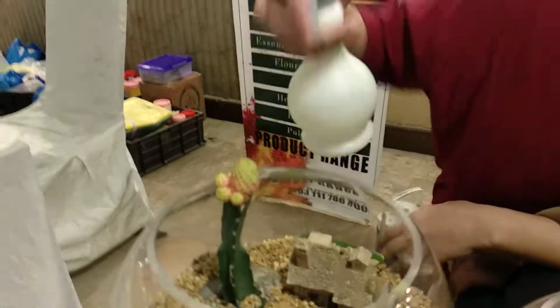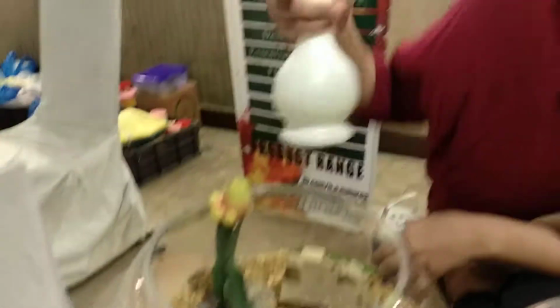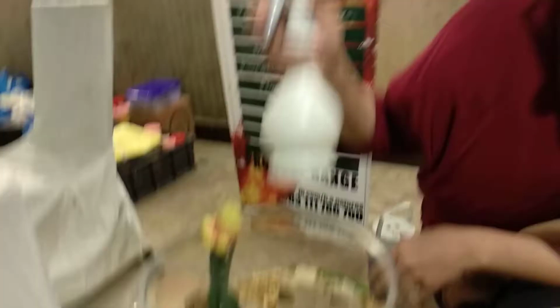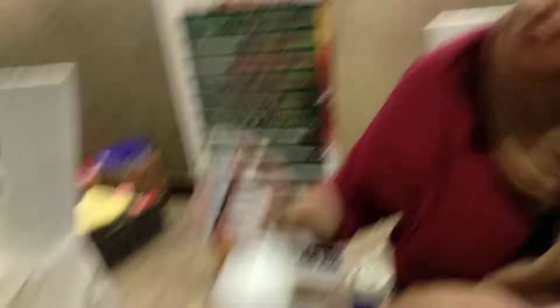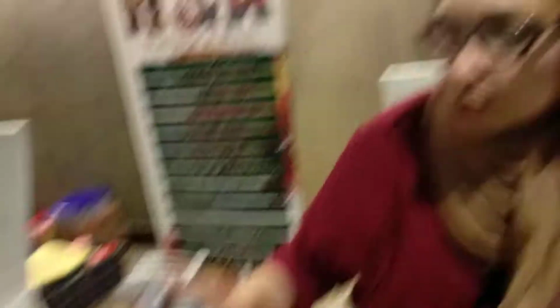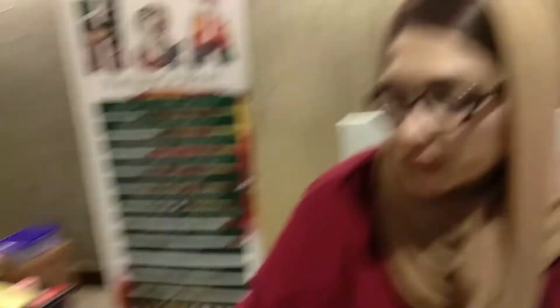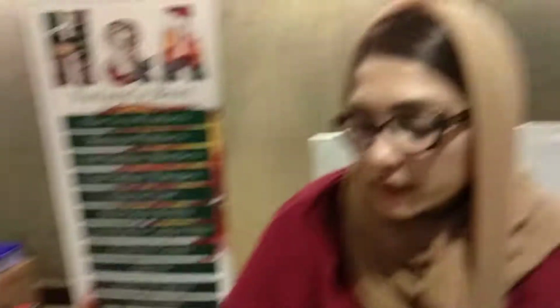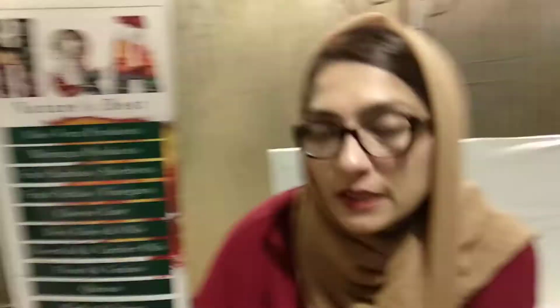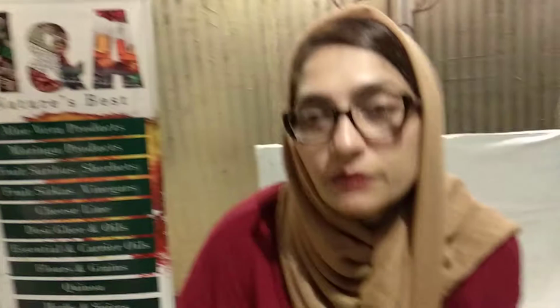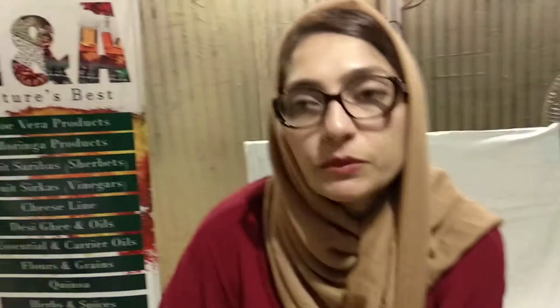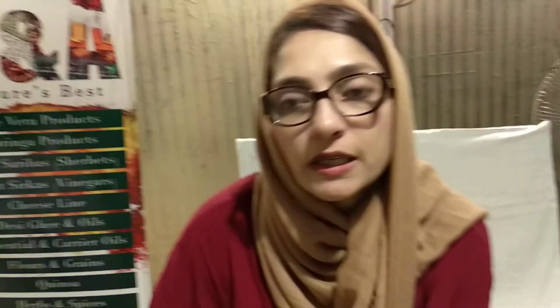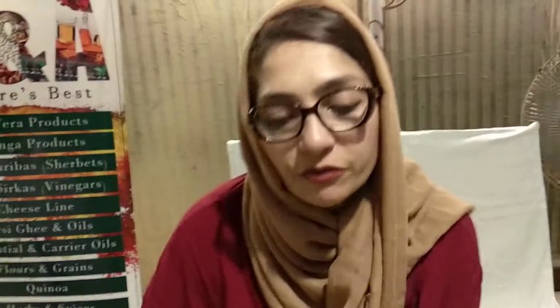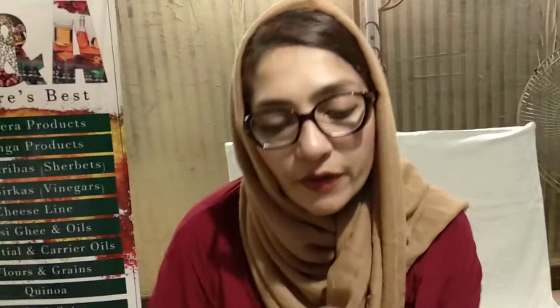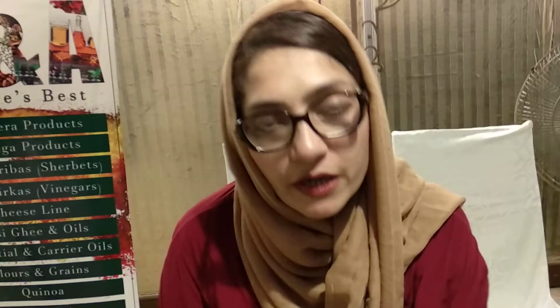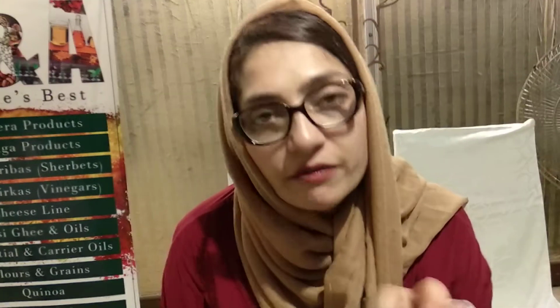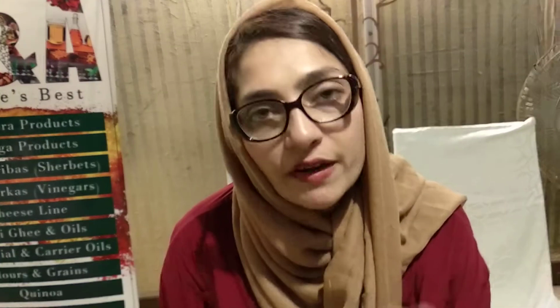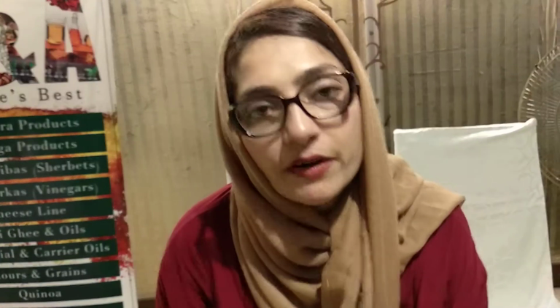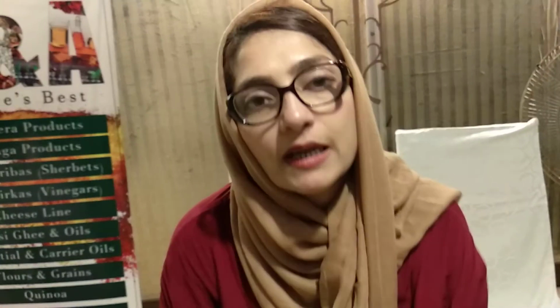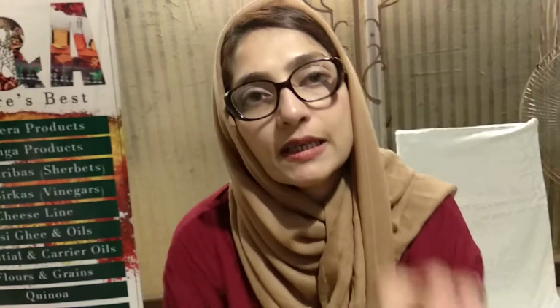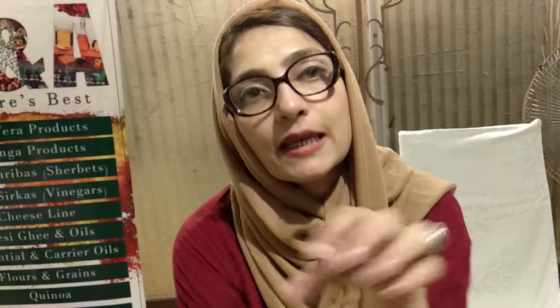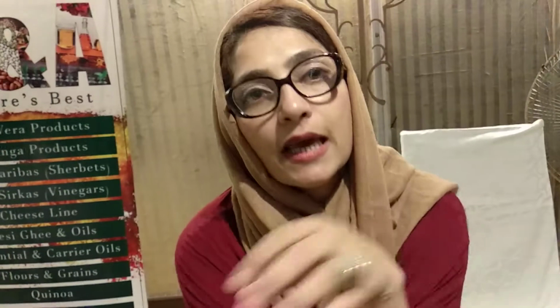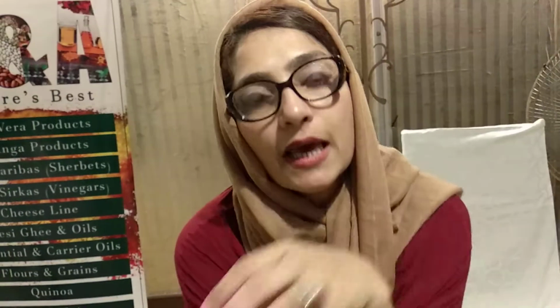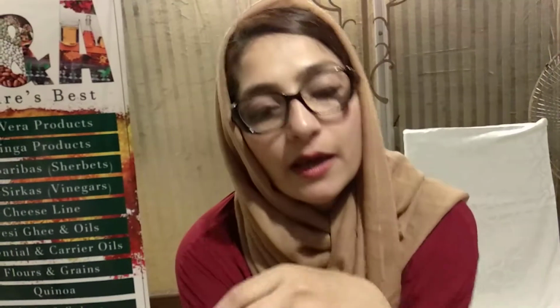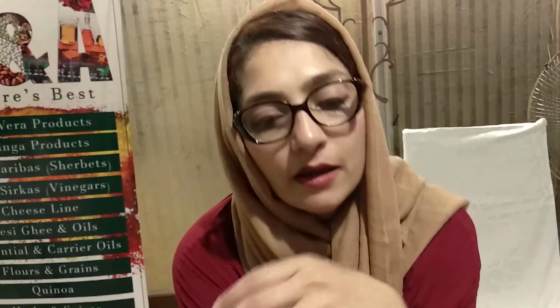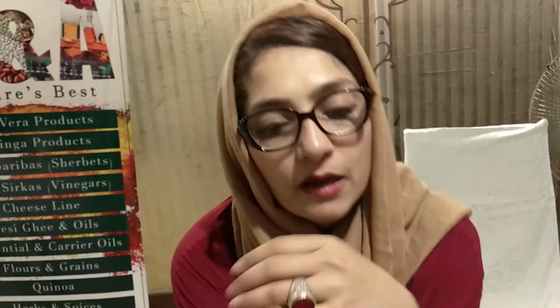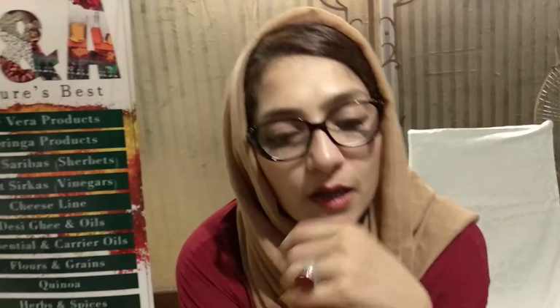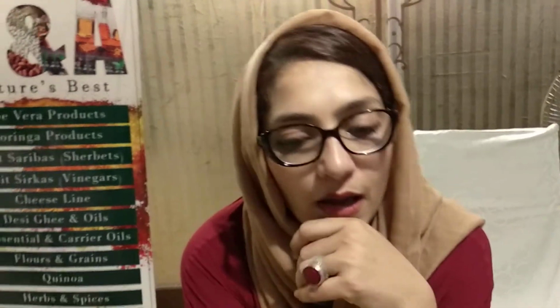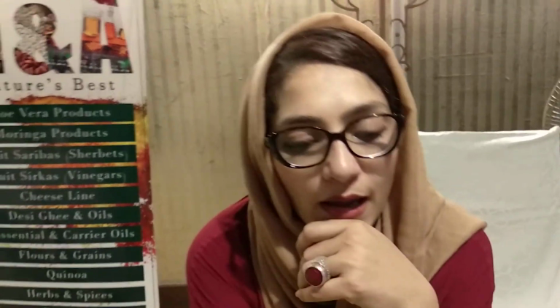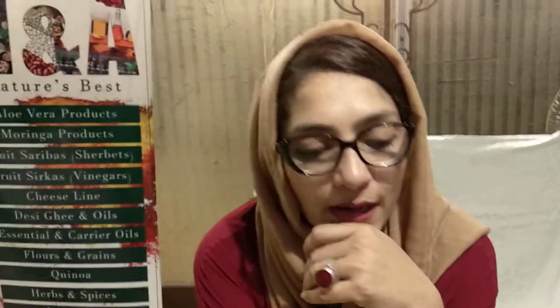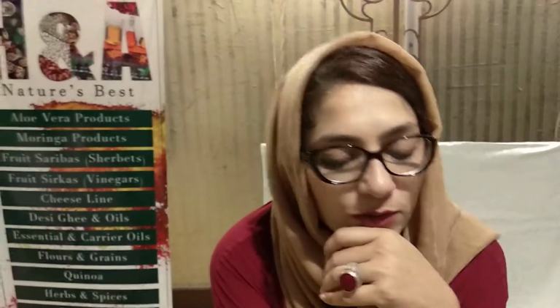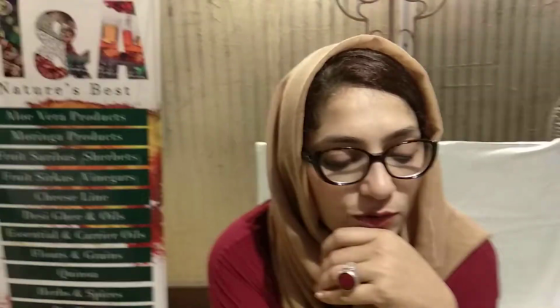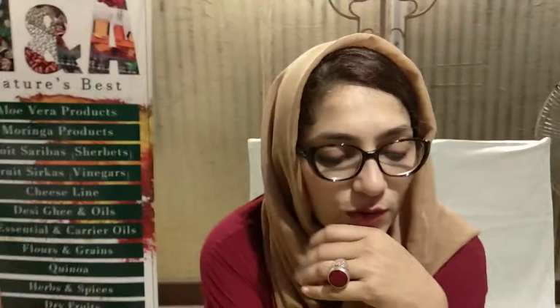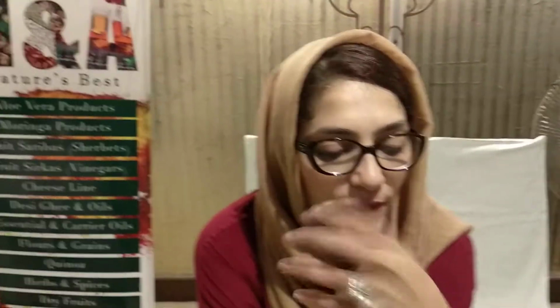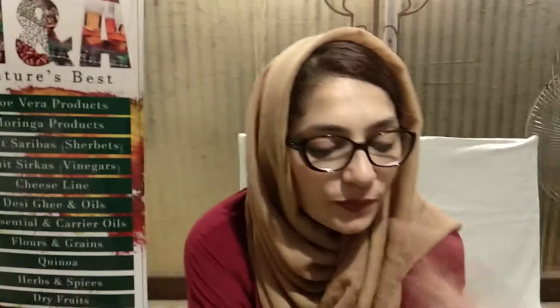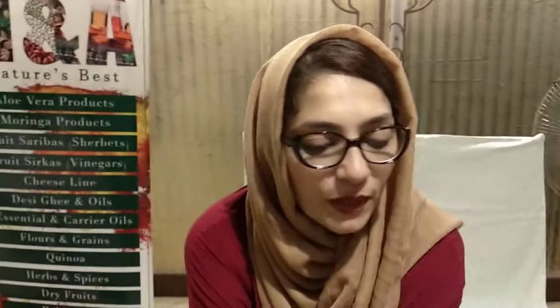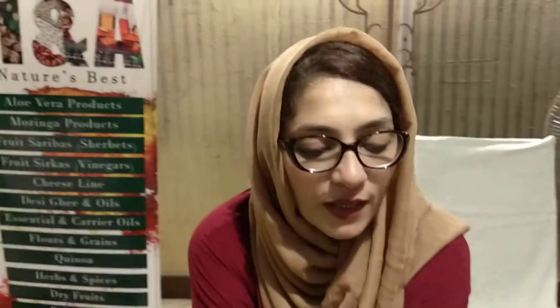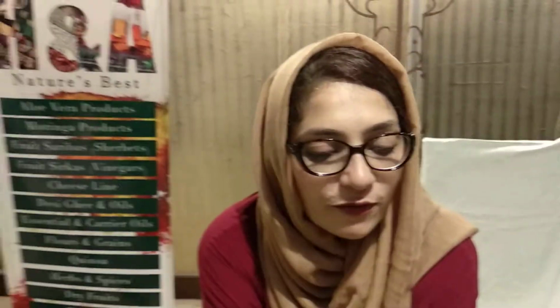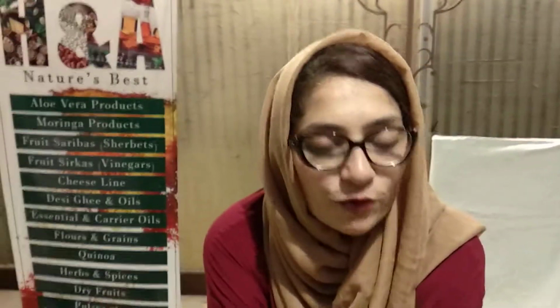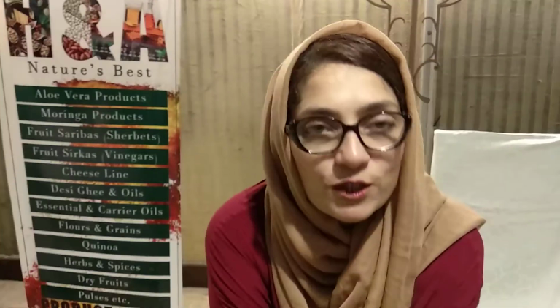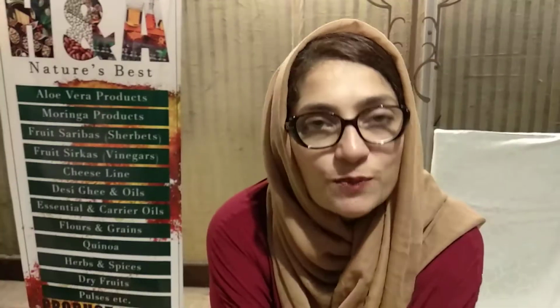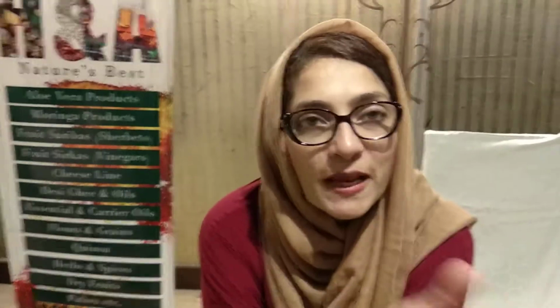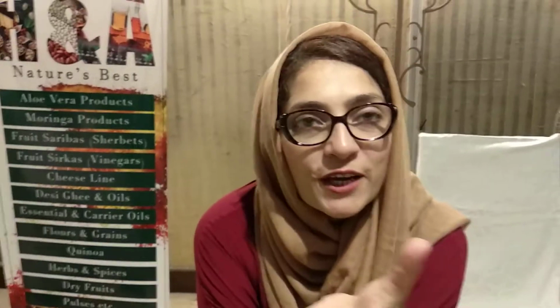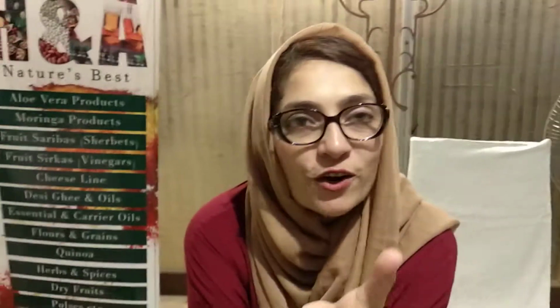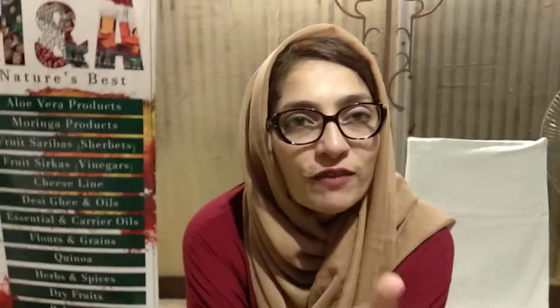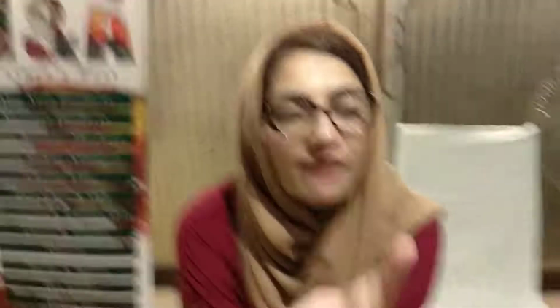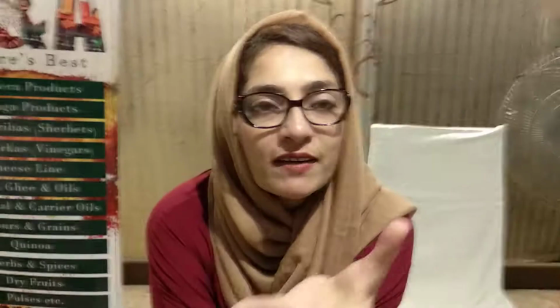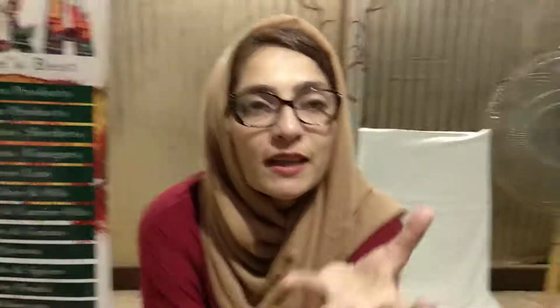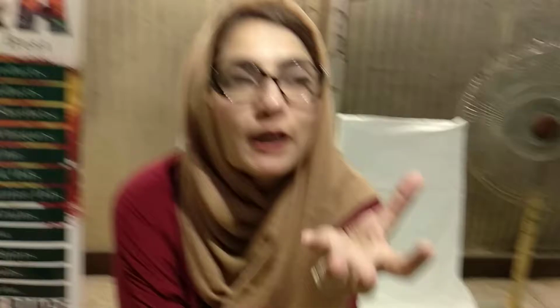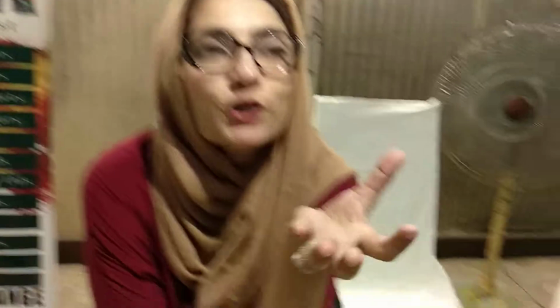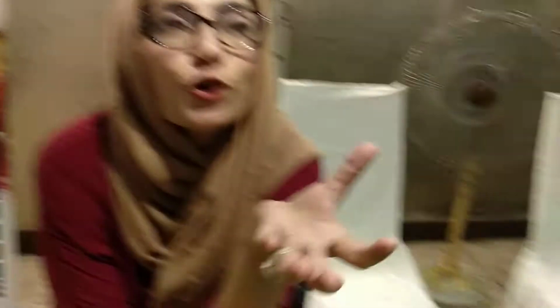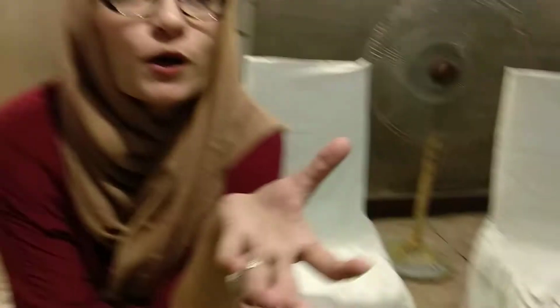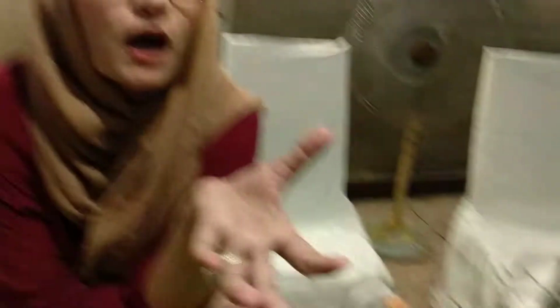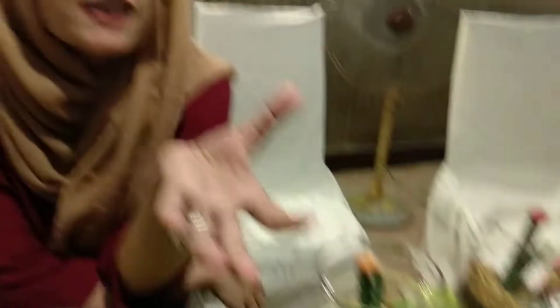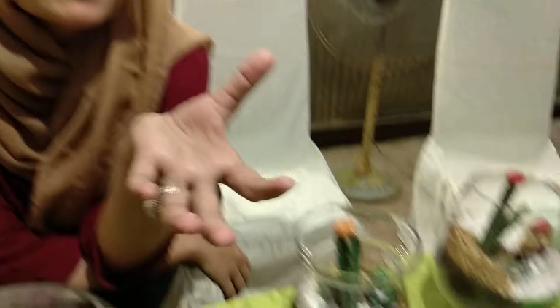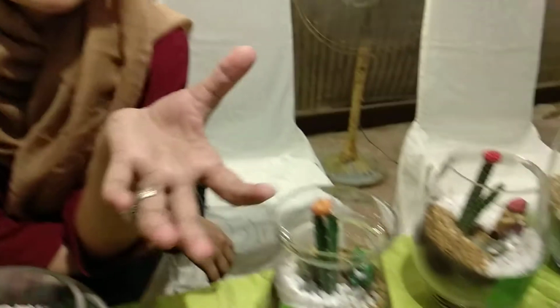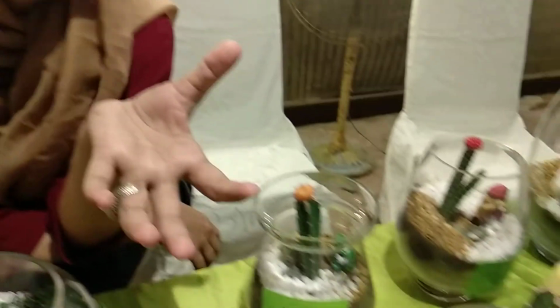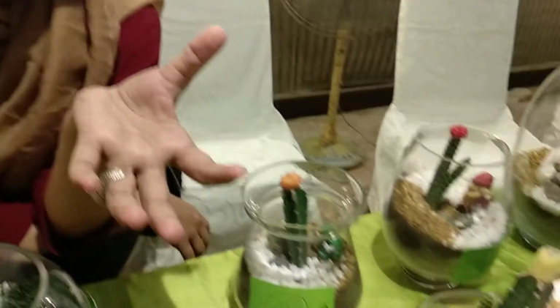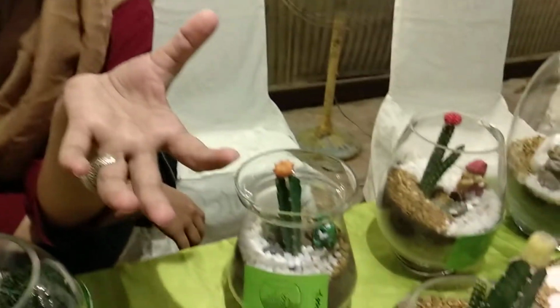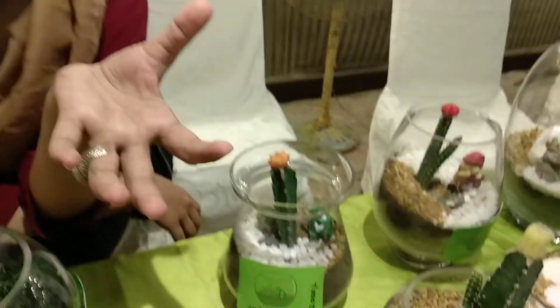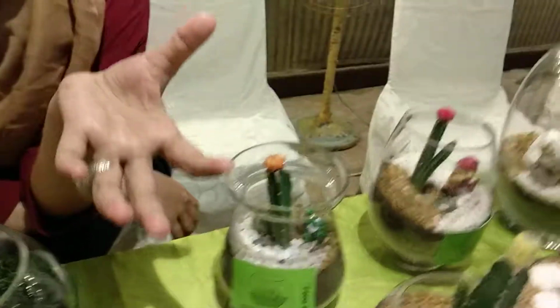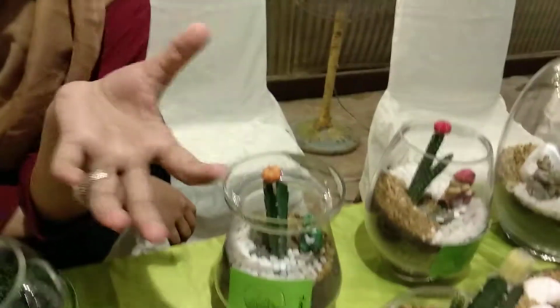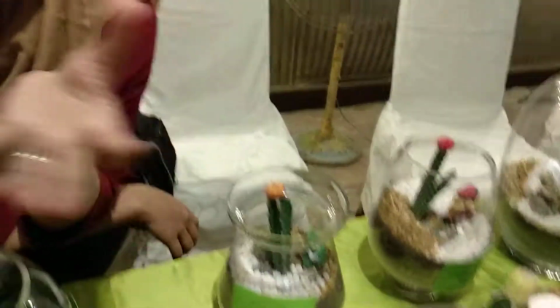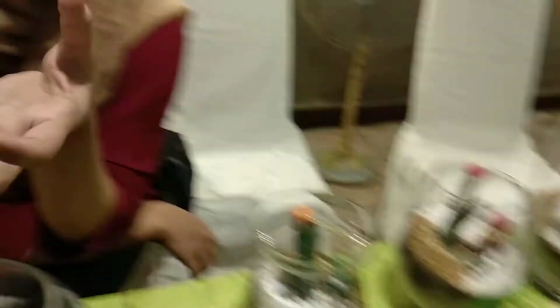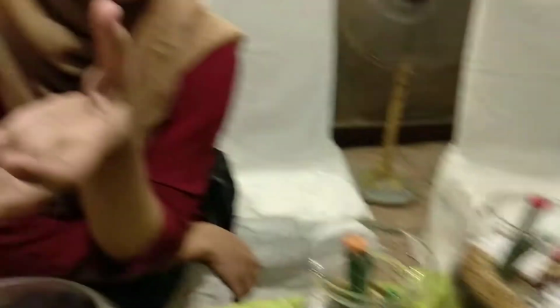A little shower is more than enough for them. So they need very, very little care and they give you the pleasure of having an indoor garden. They are very lovely.